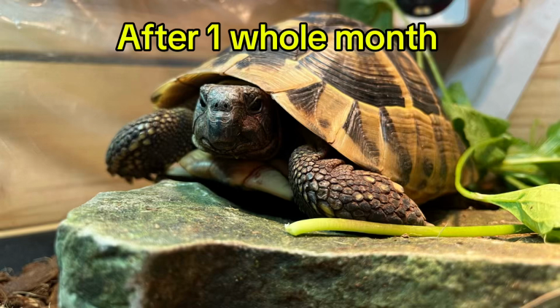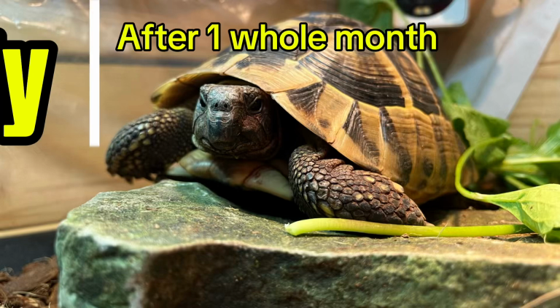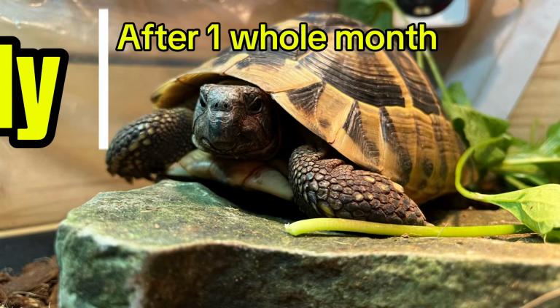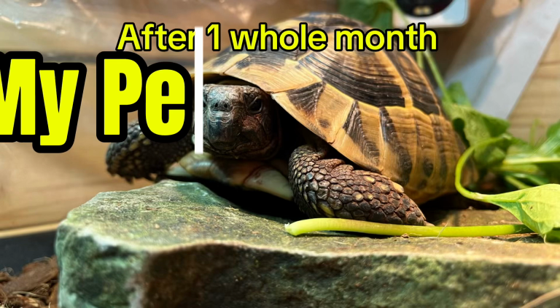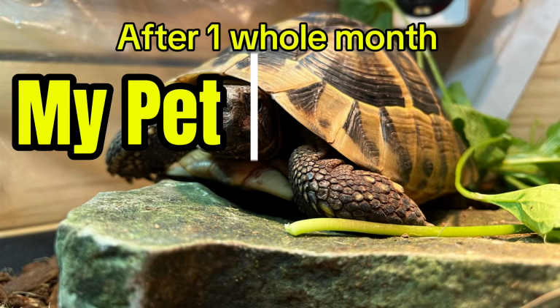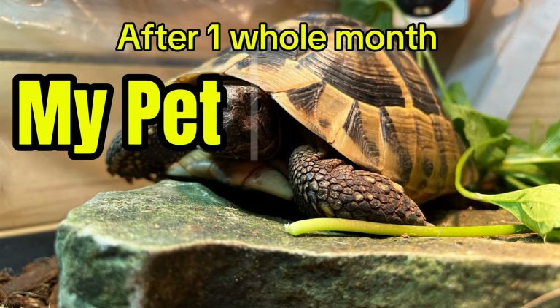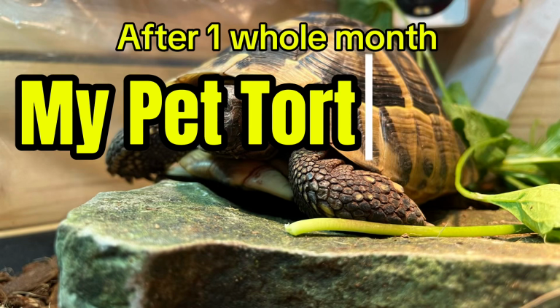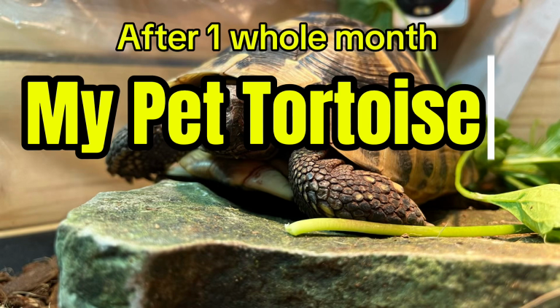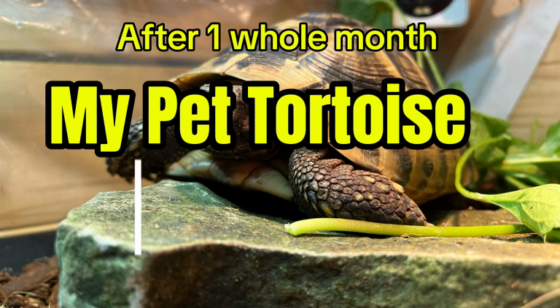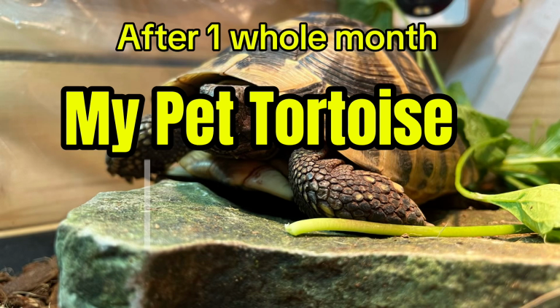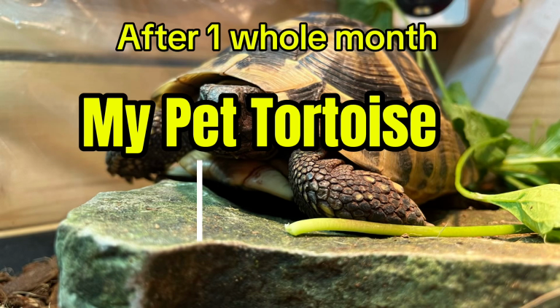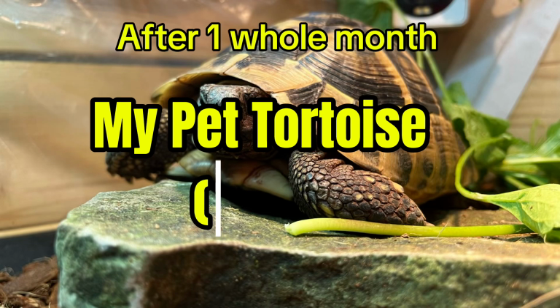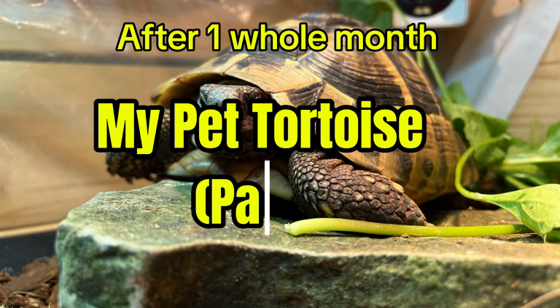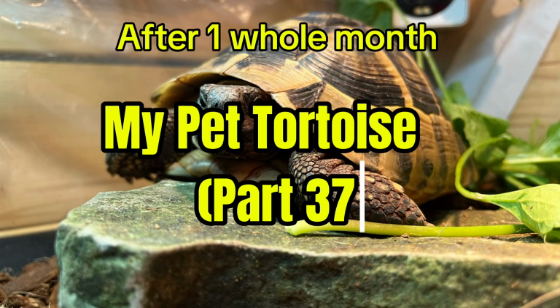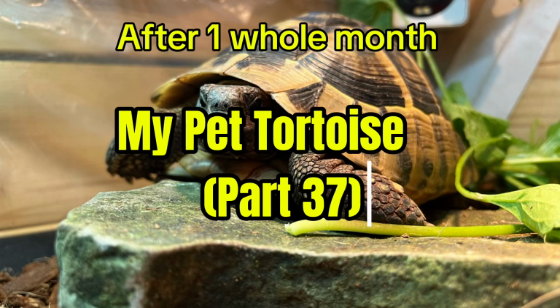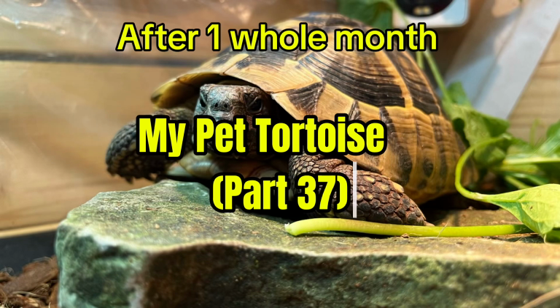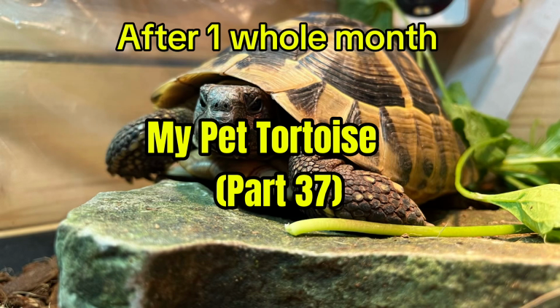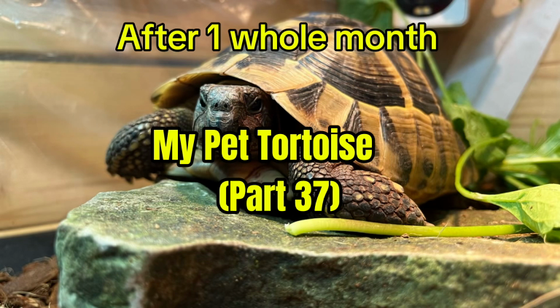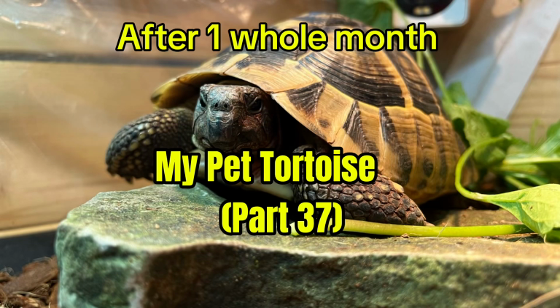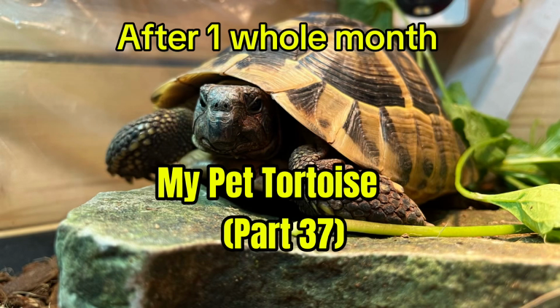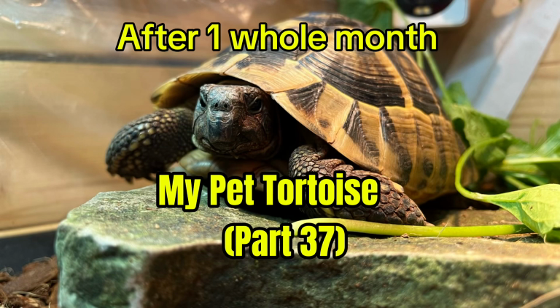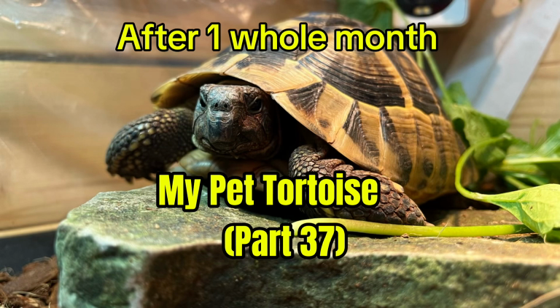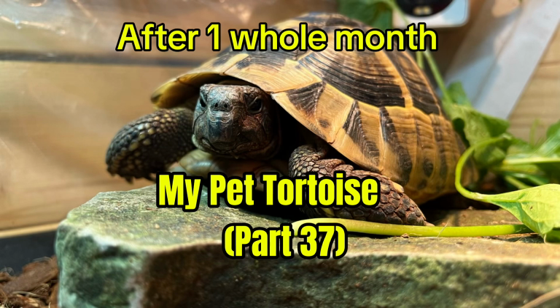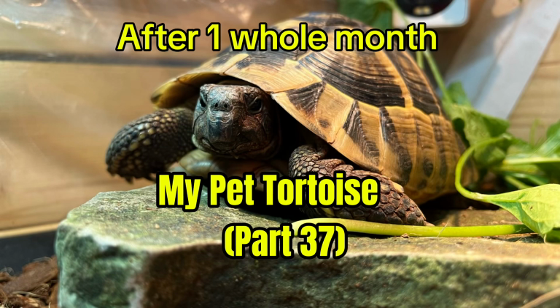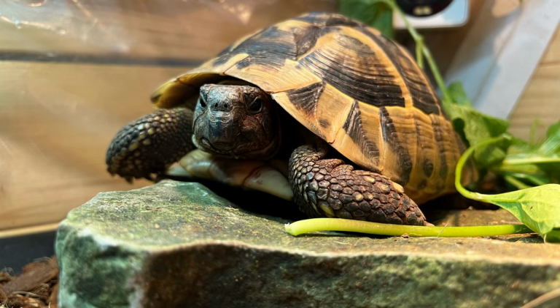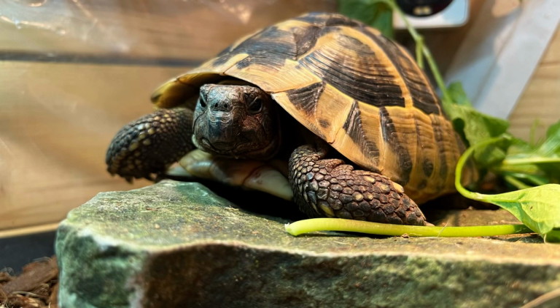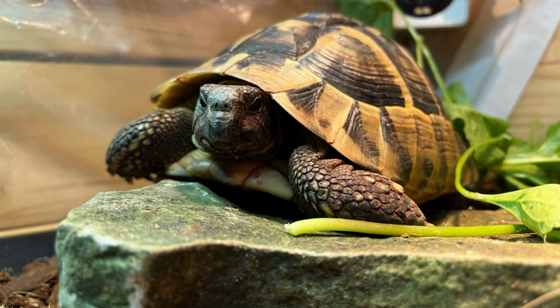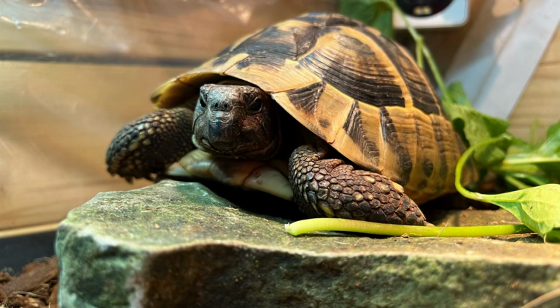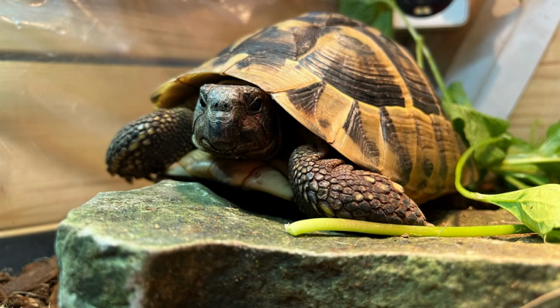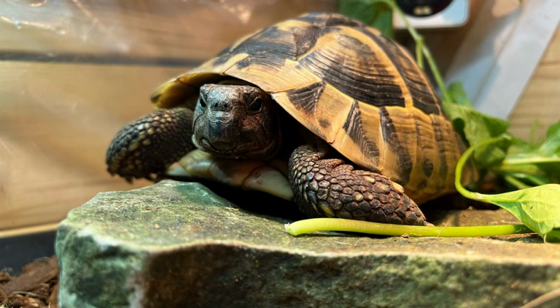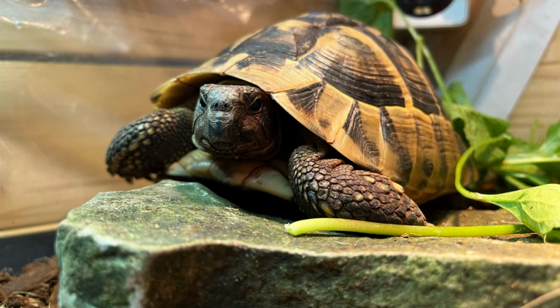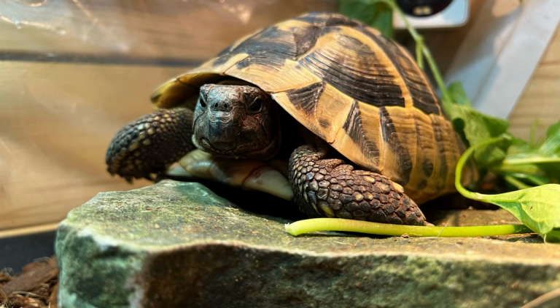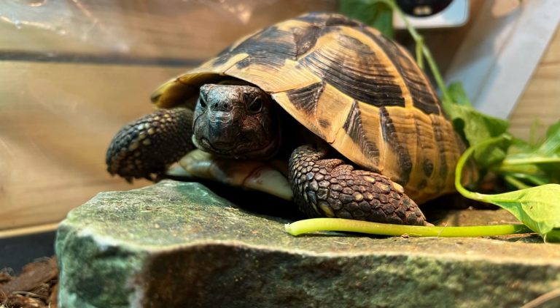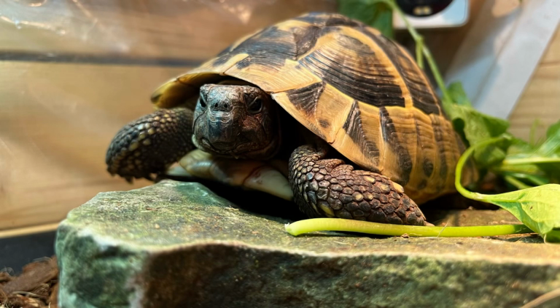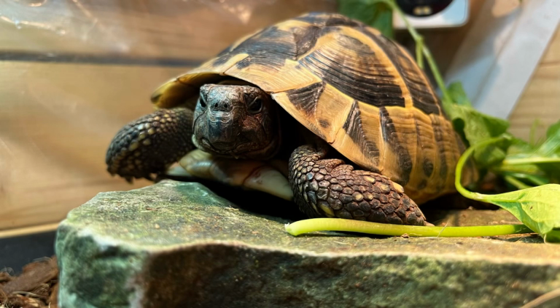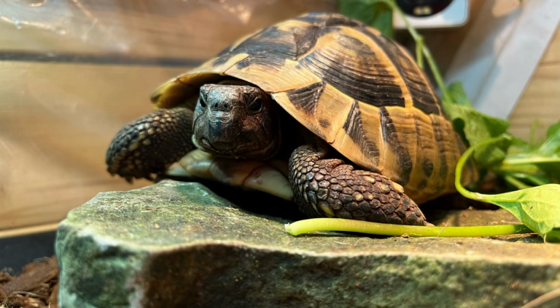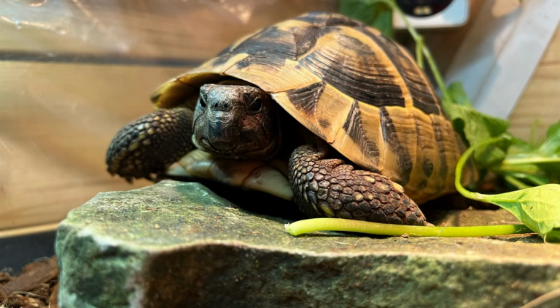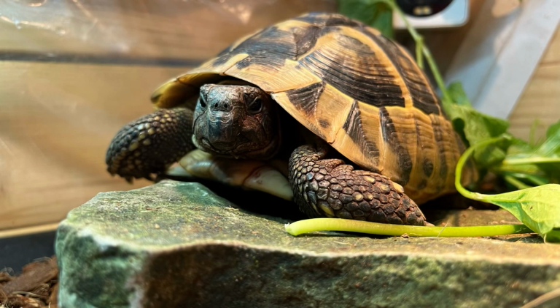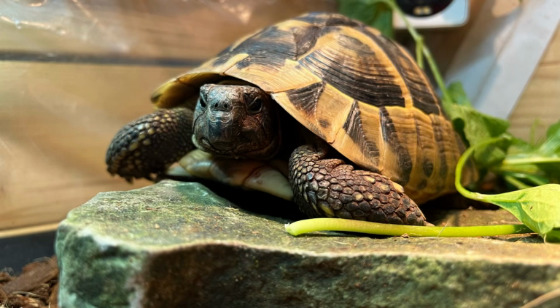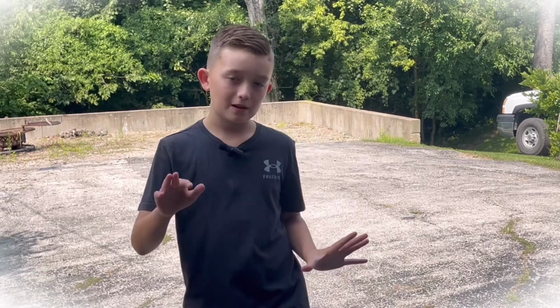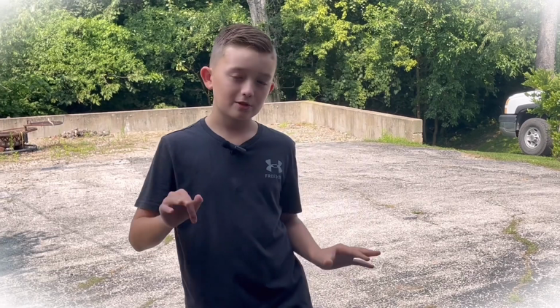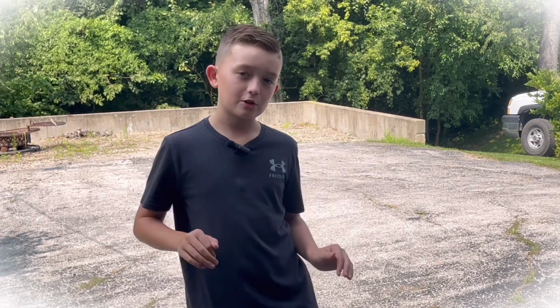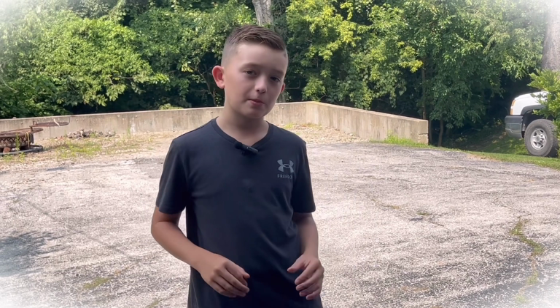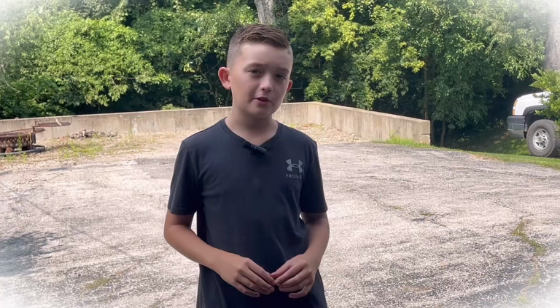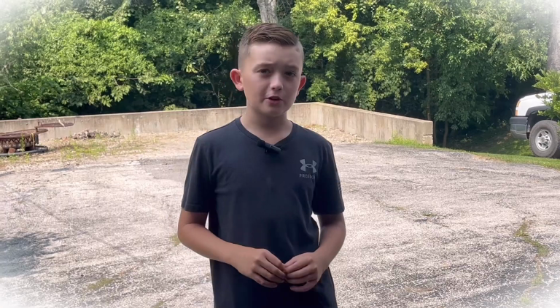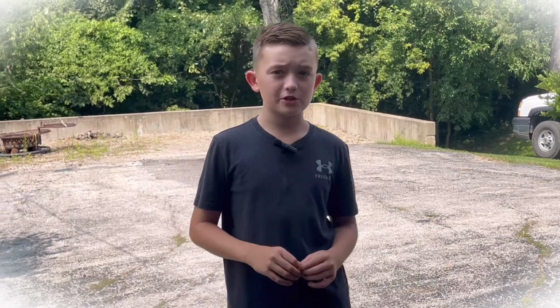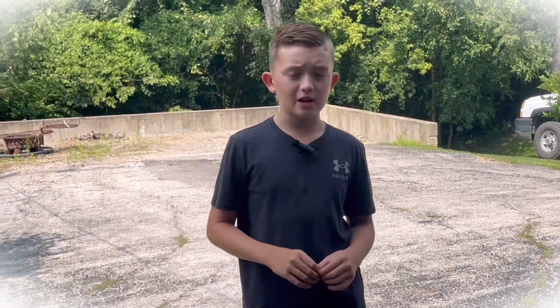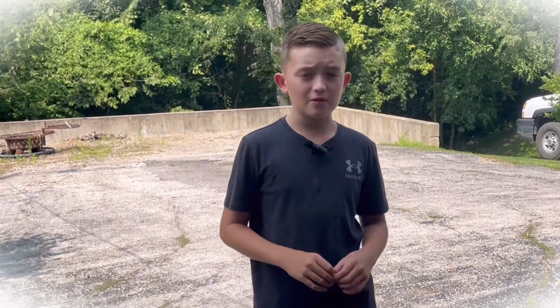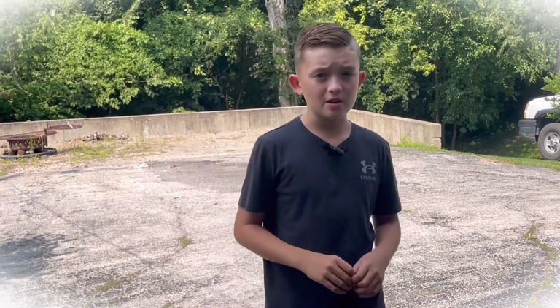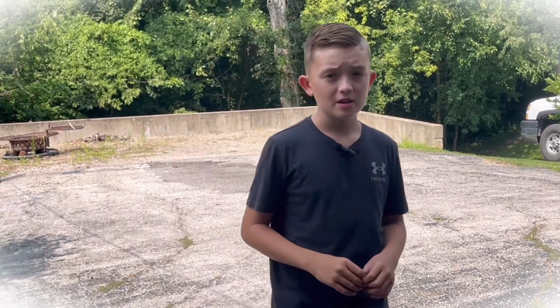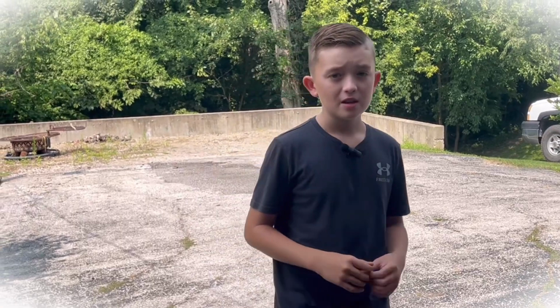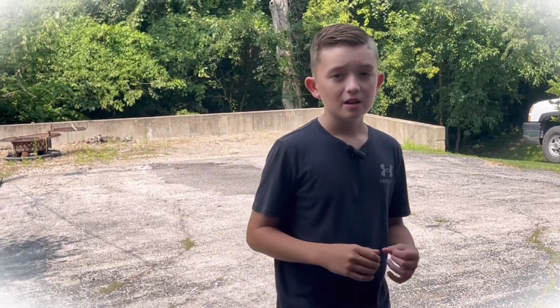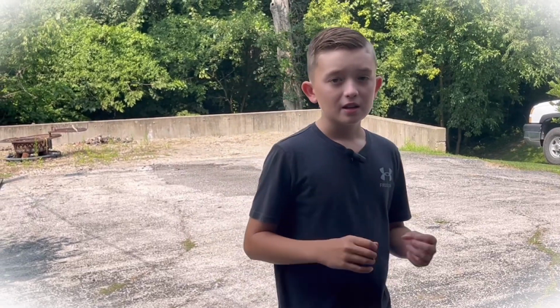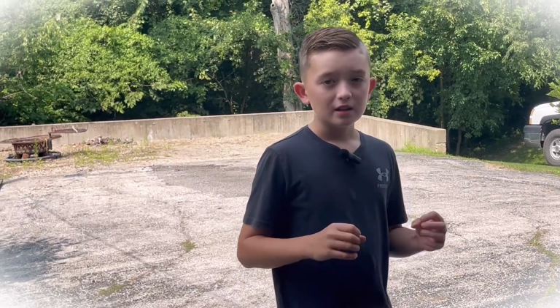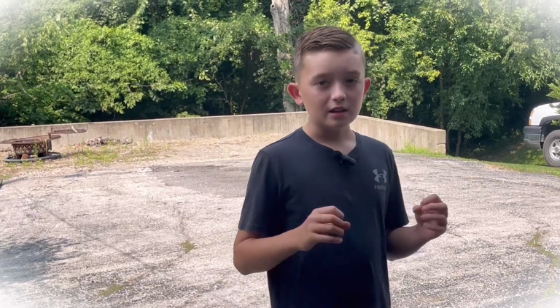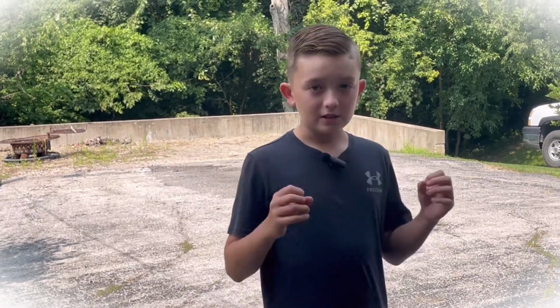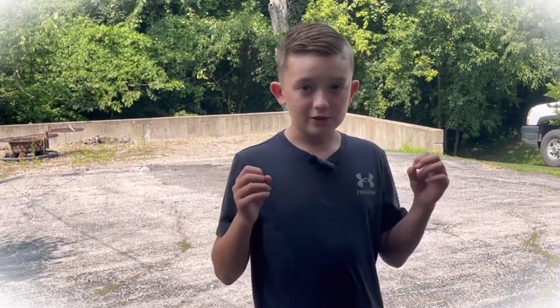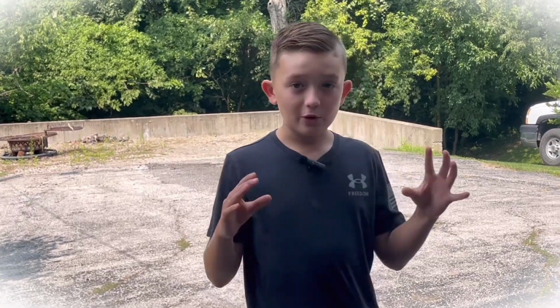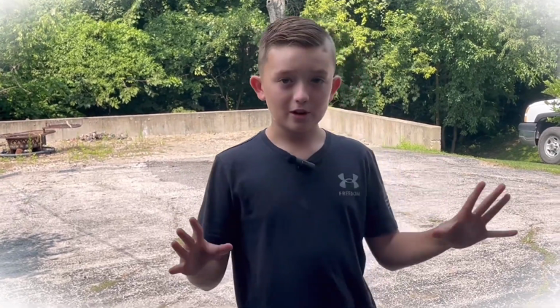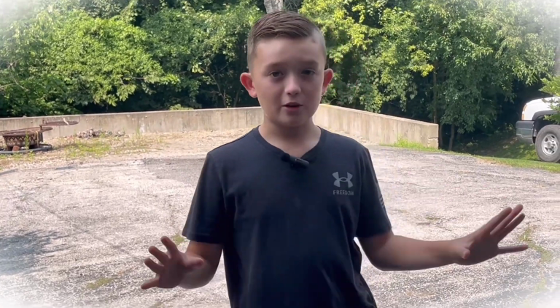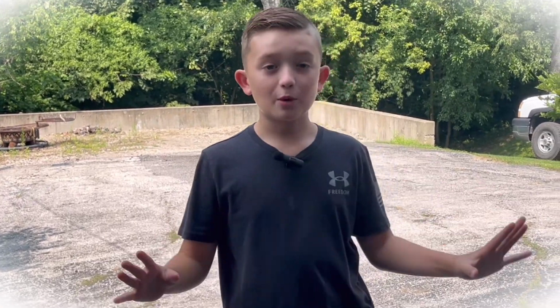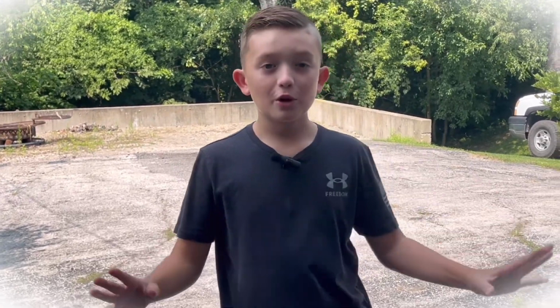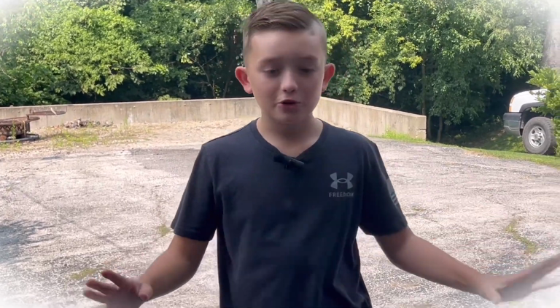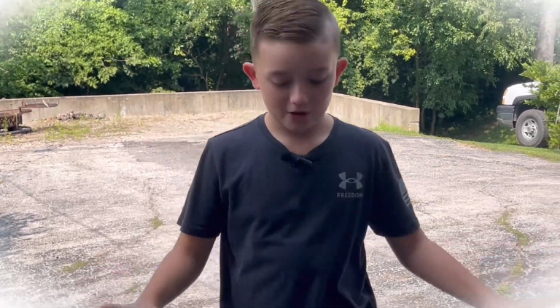Hi guys, welcome back to another video today. We're going to be doing Life at Torch Park 37, and he's going on a road trip.